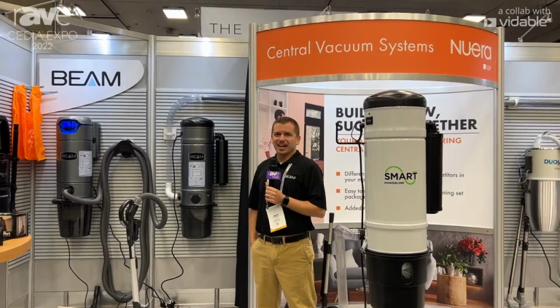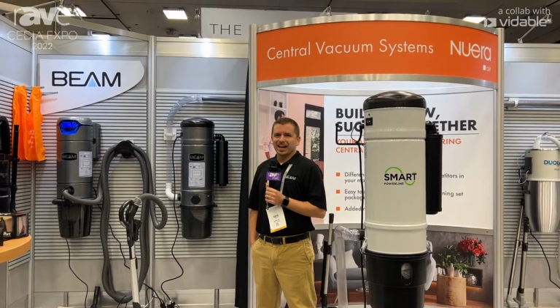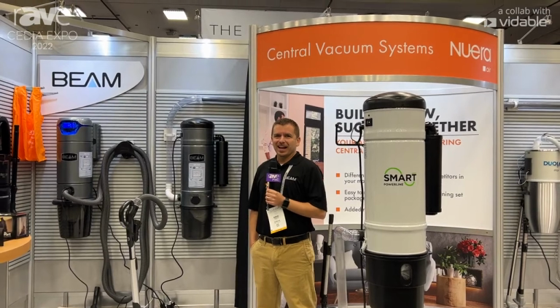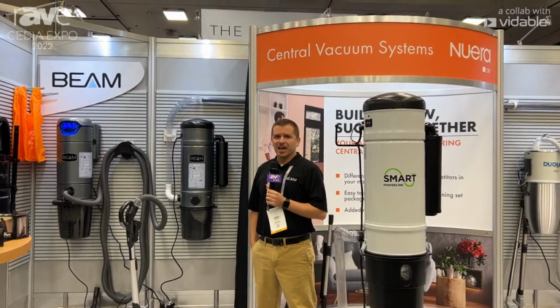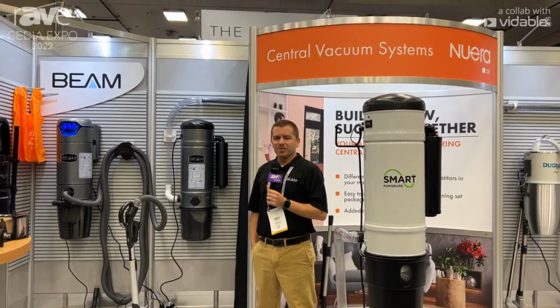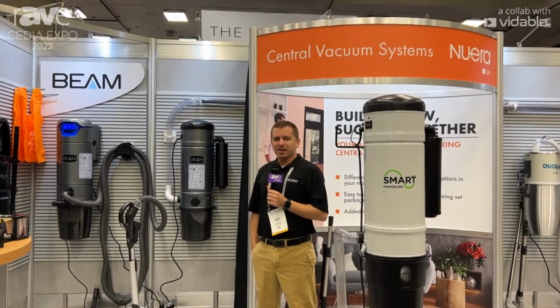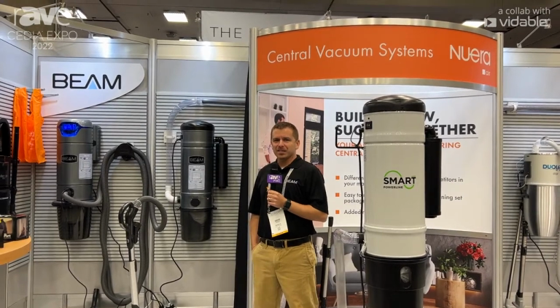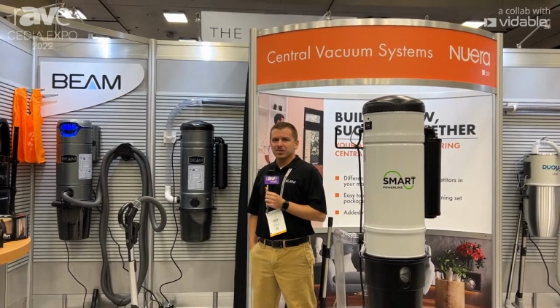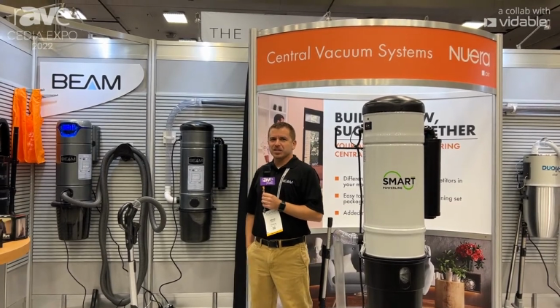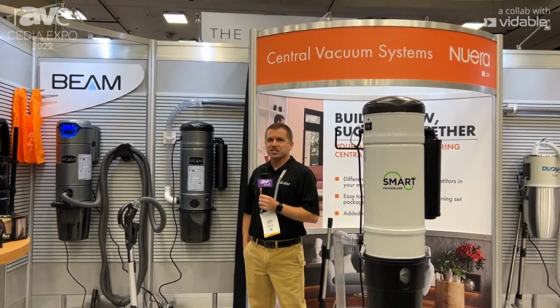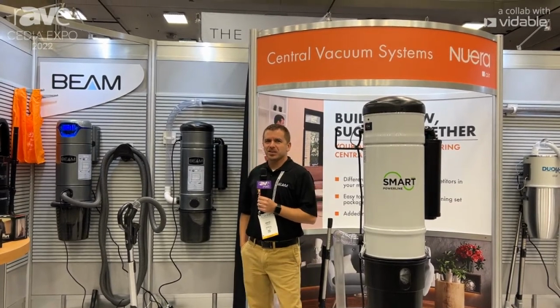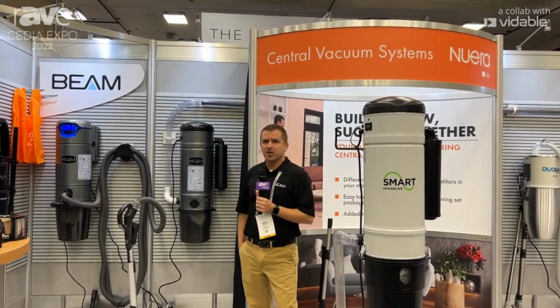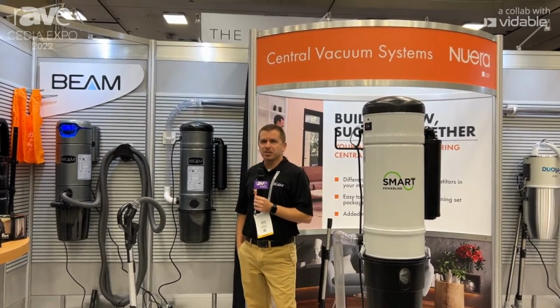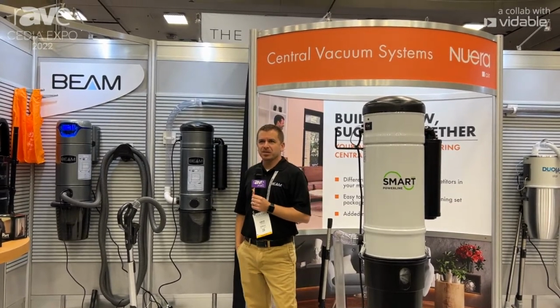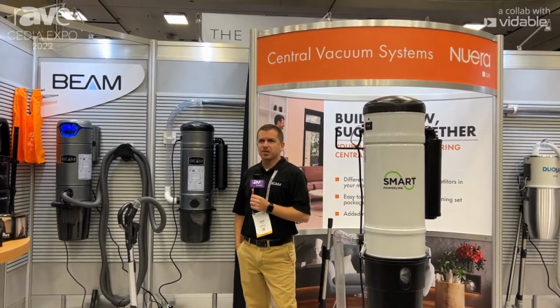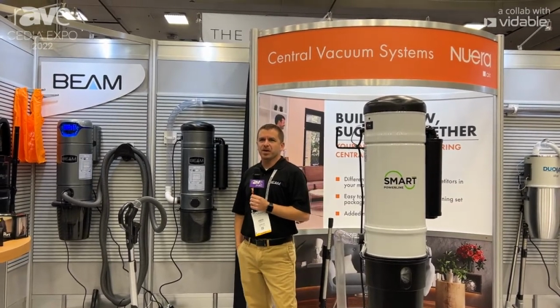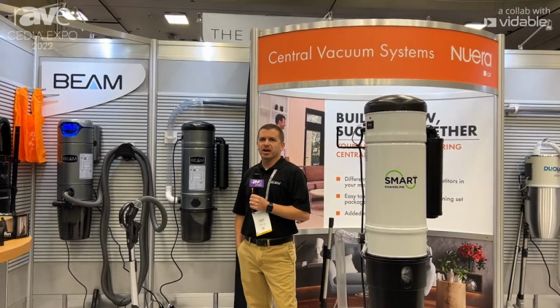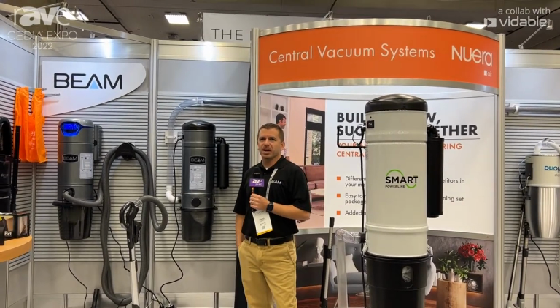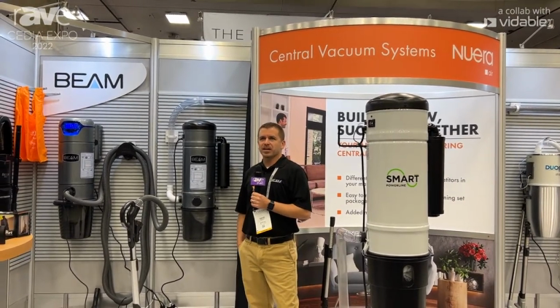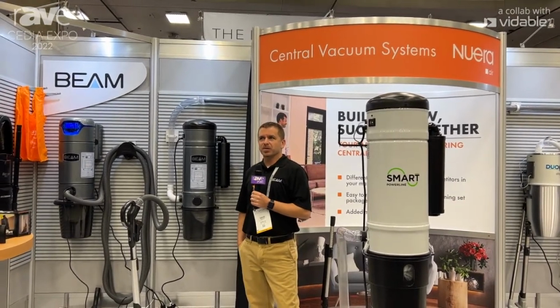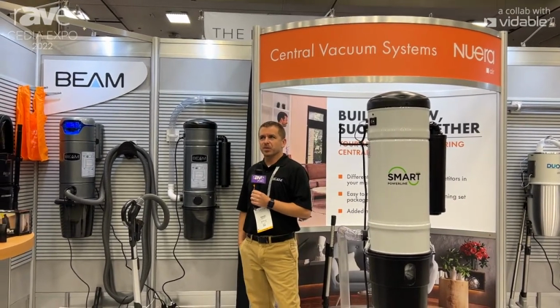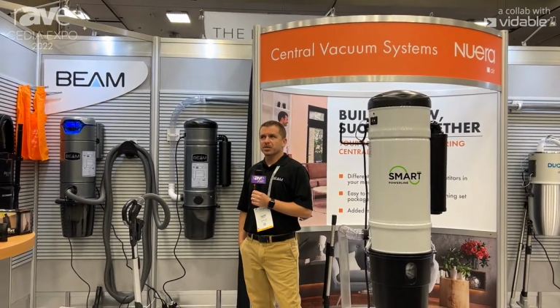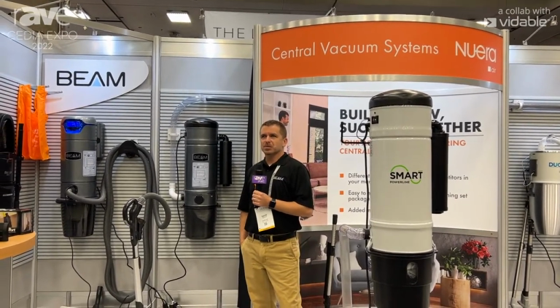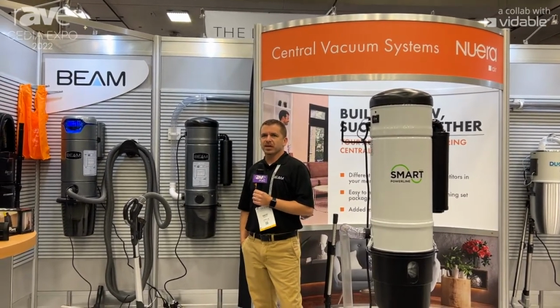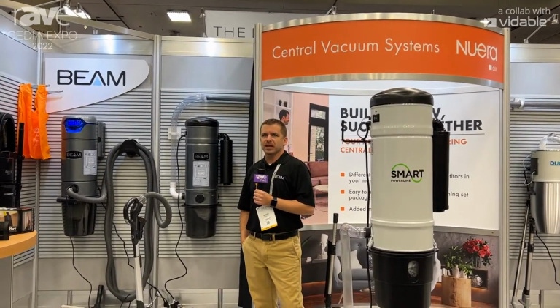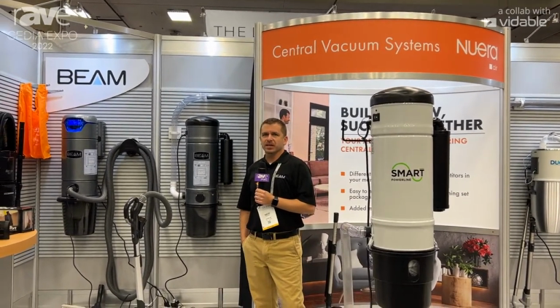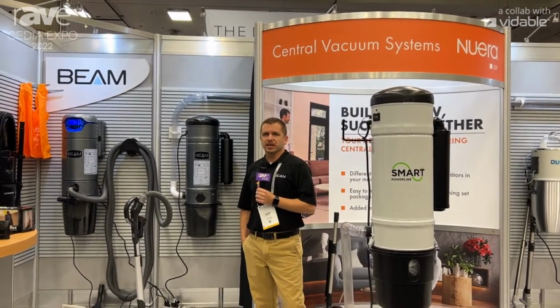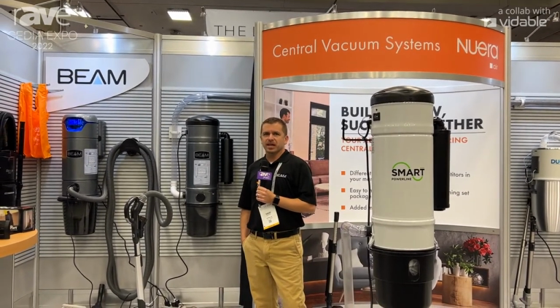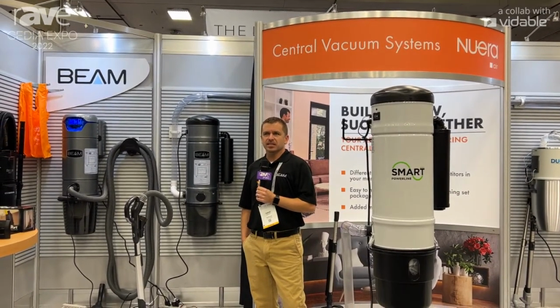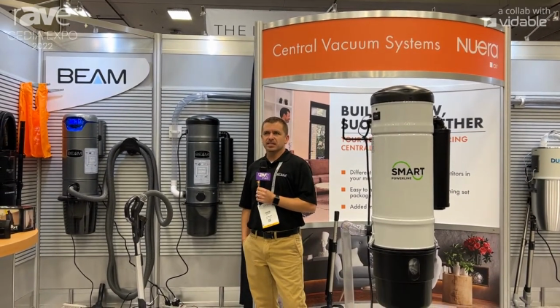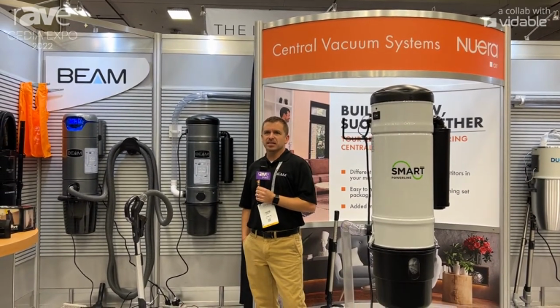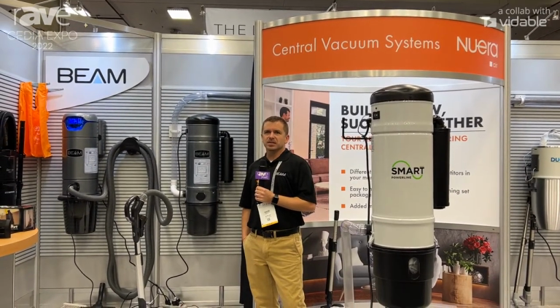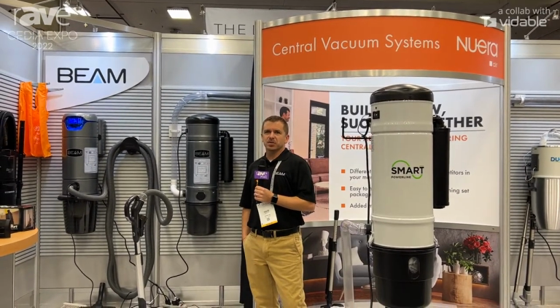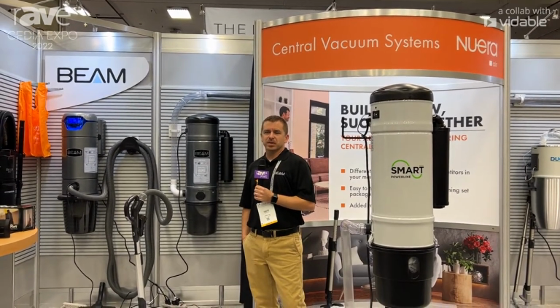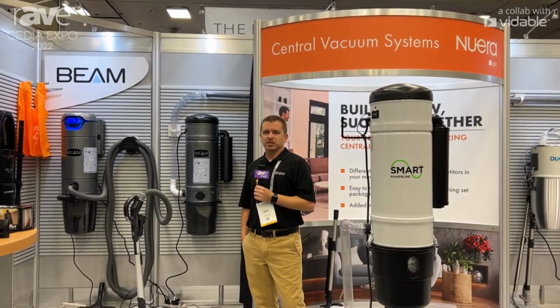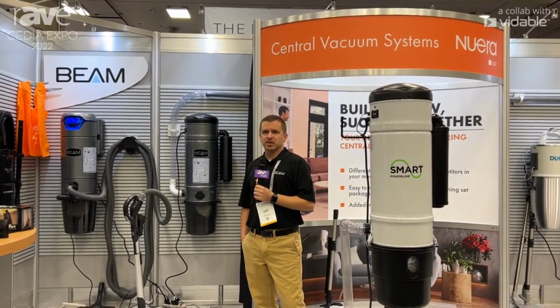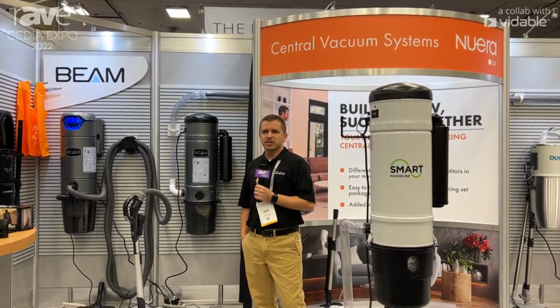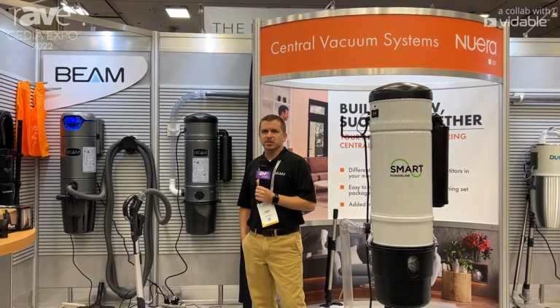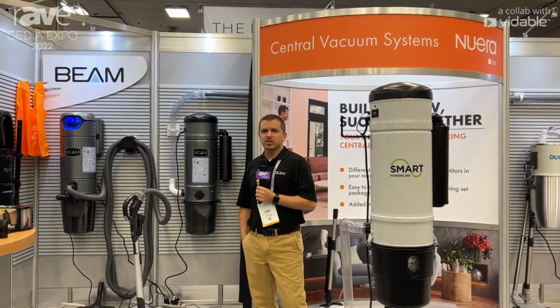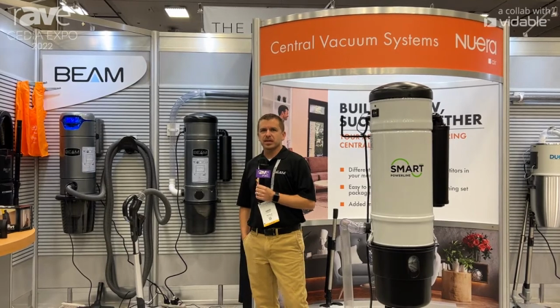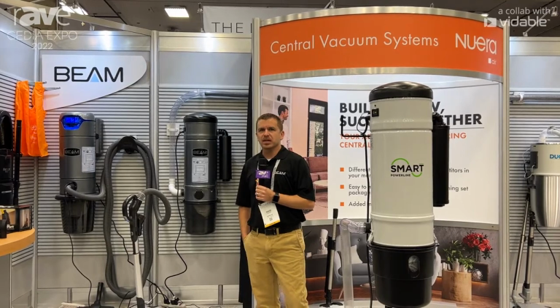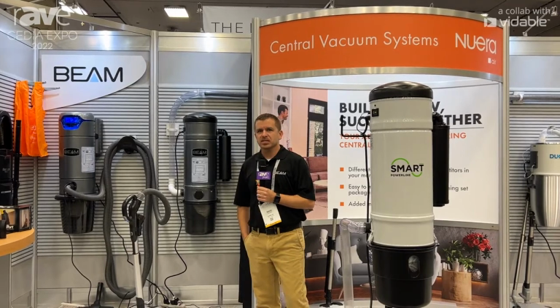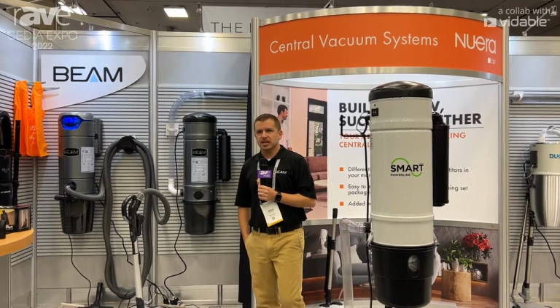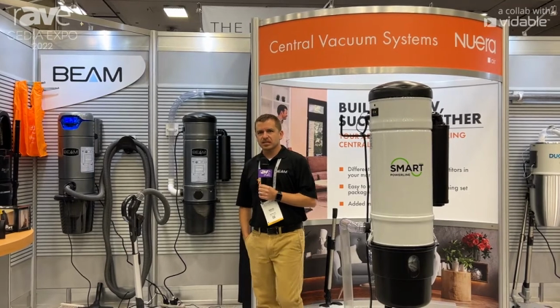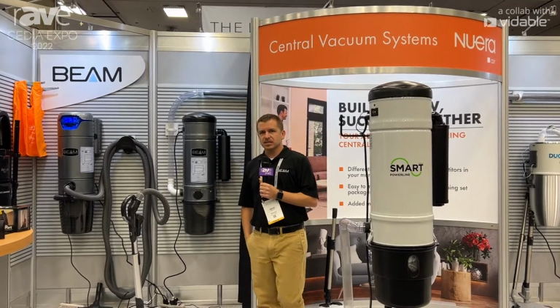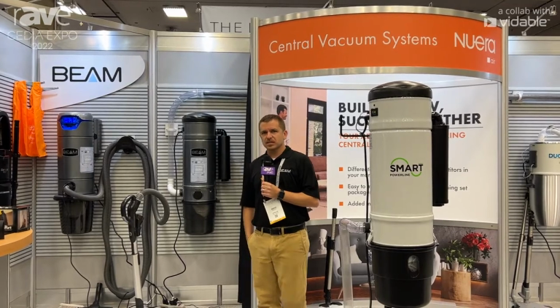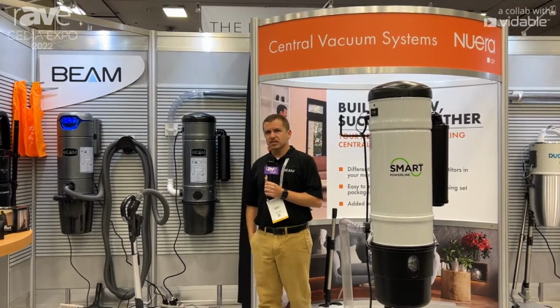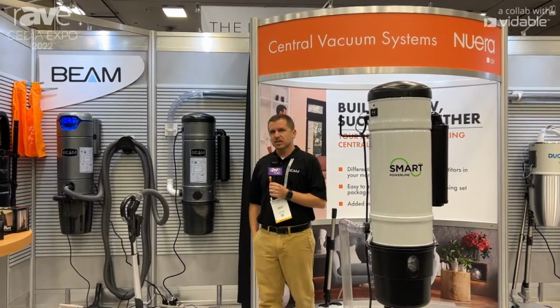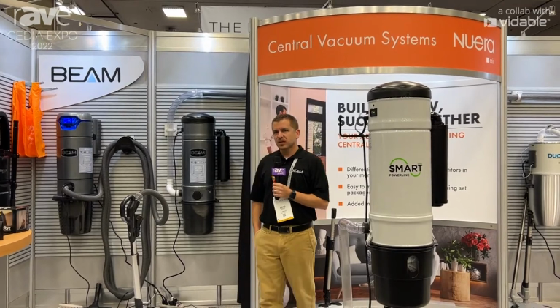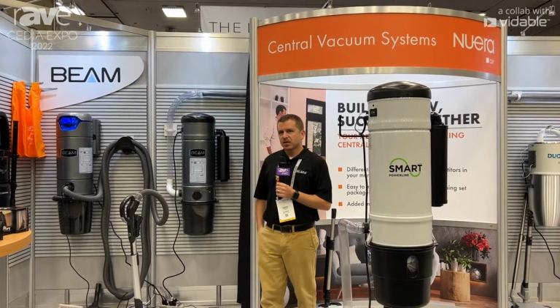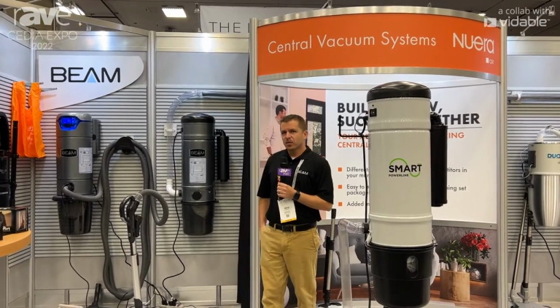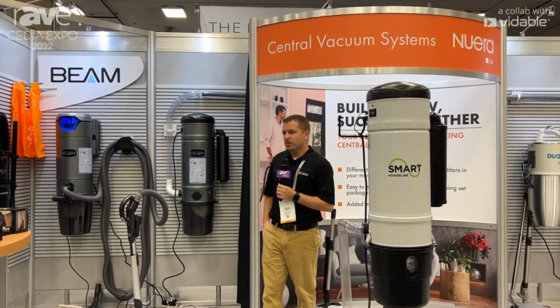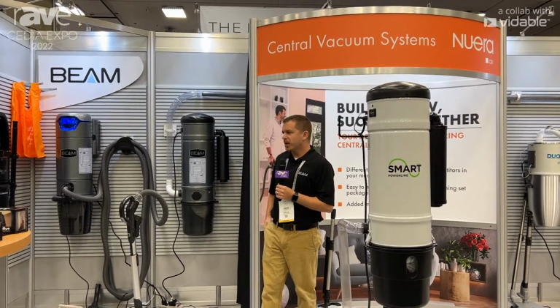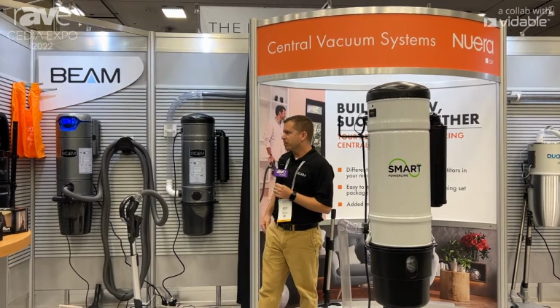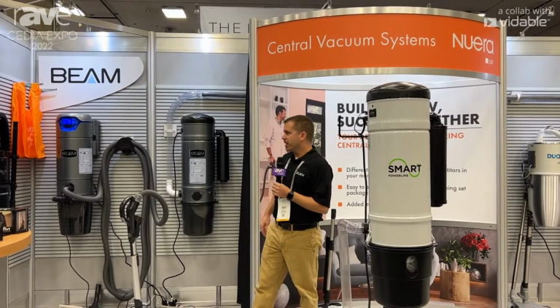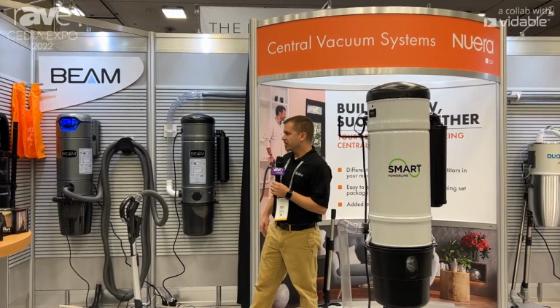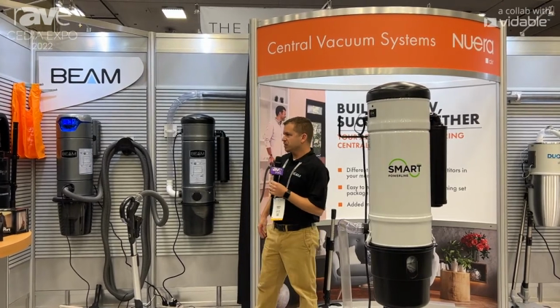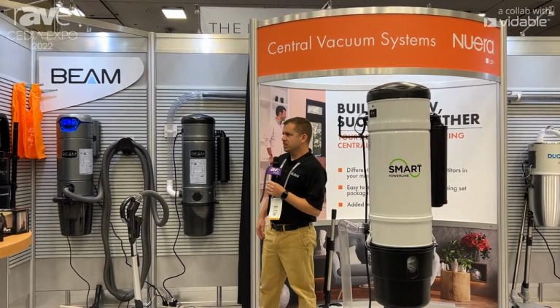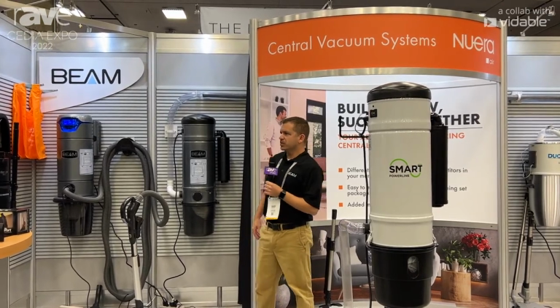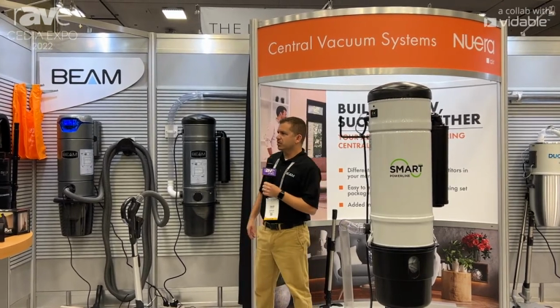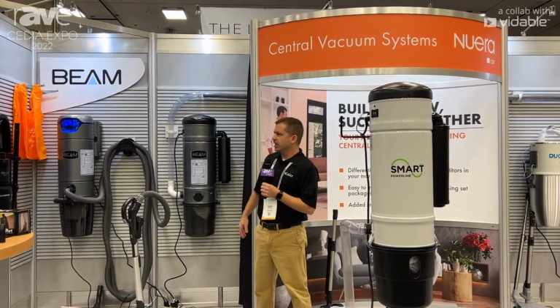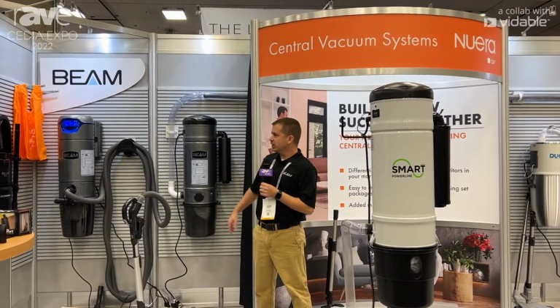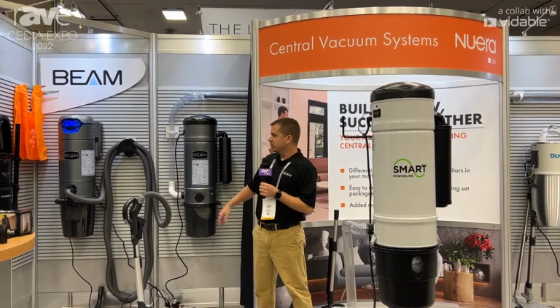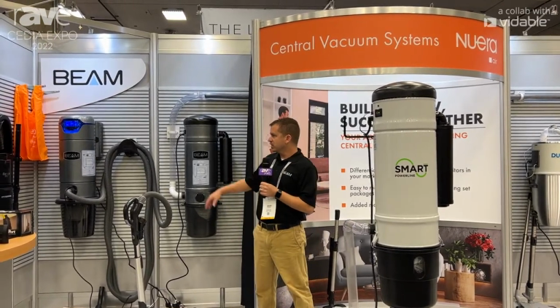Hi, I'm David Trexler. I'm with Neurair Air. We're displaying at Cedia 2022 in Dallas, Texas. We manufacture central vacuums.